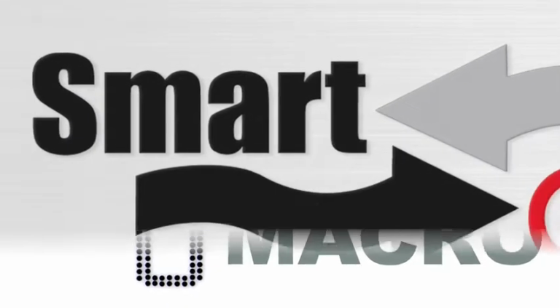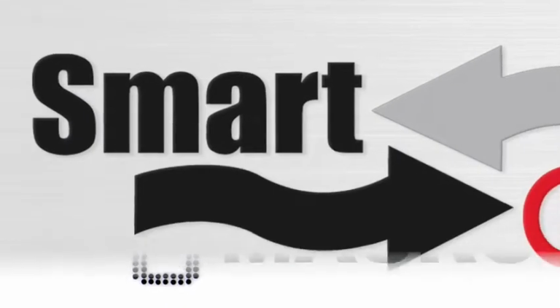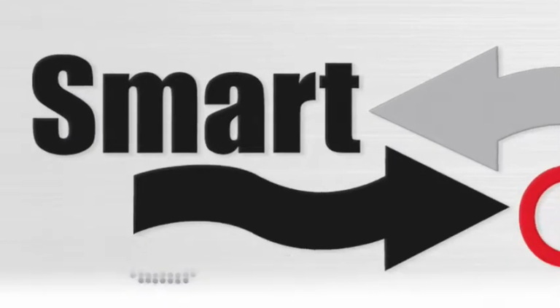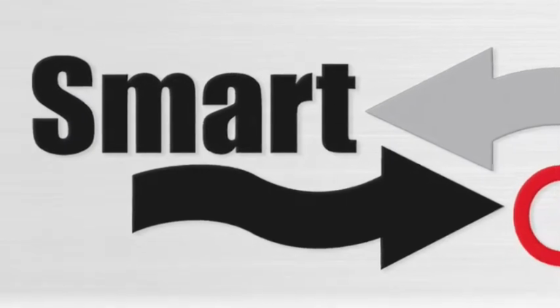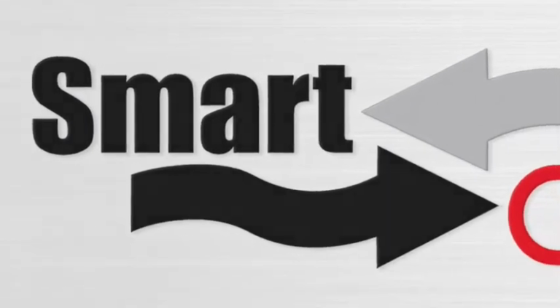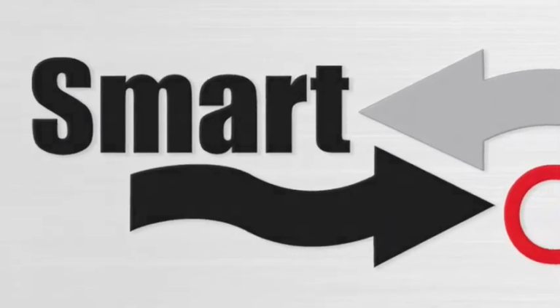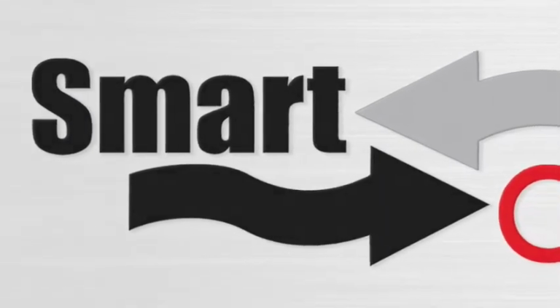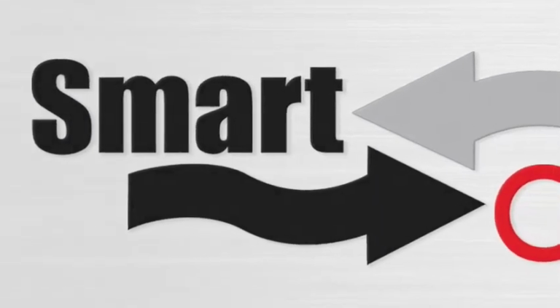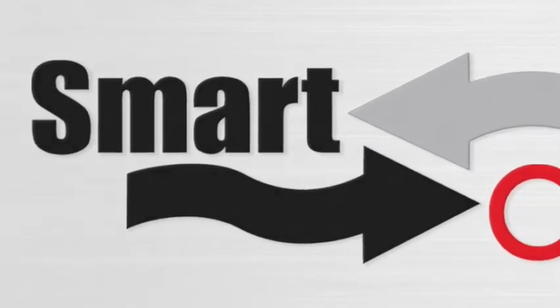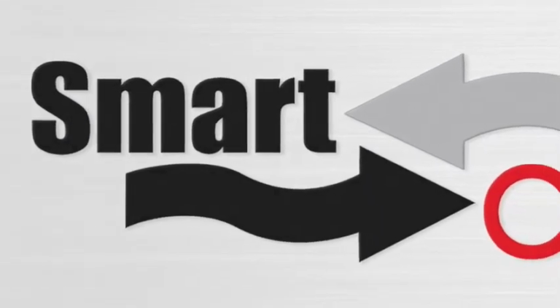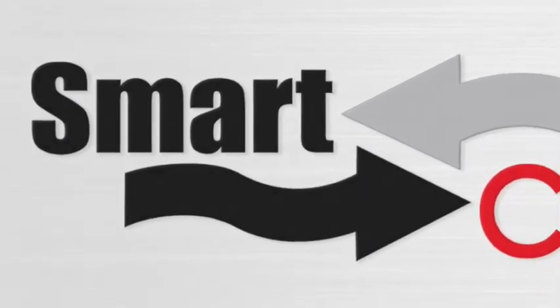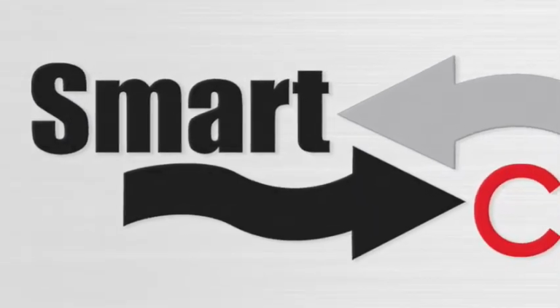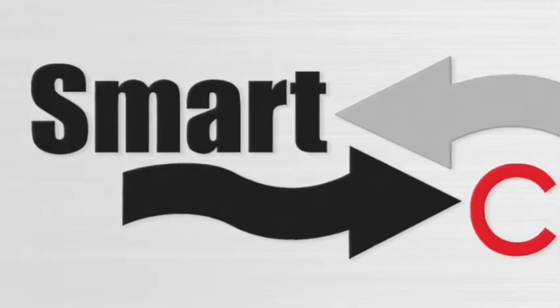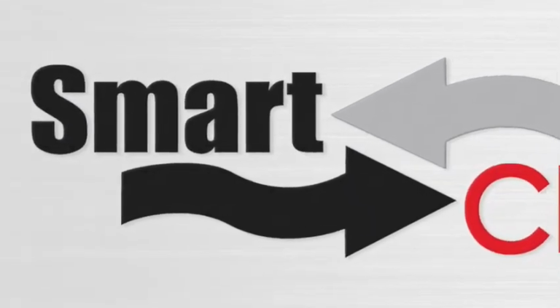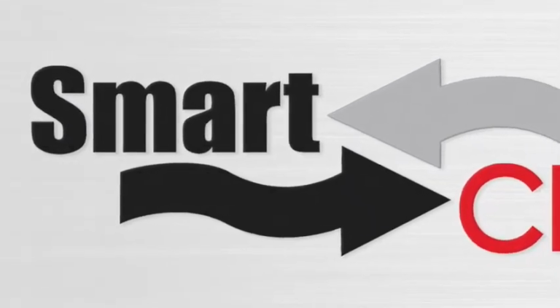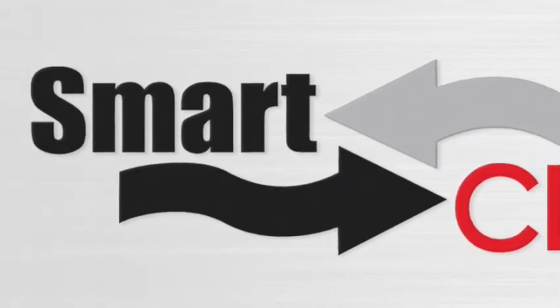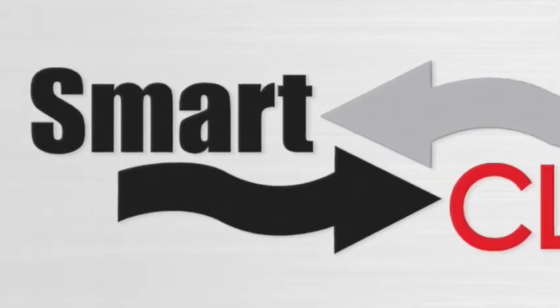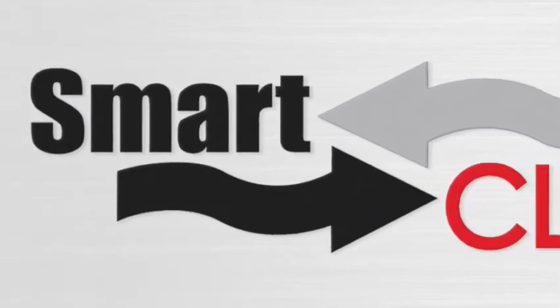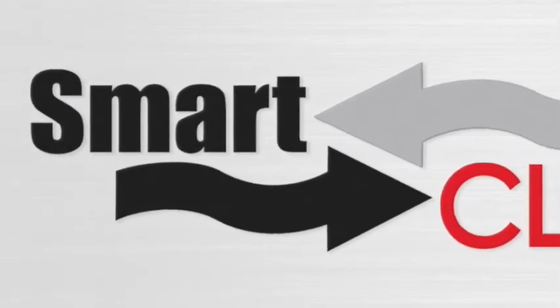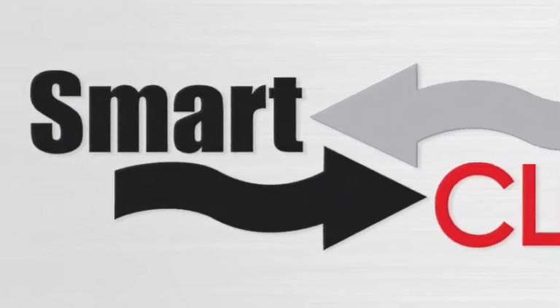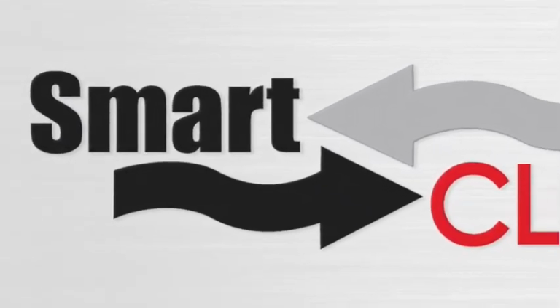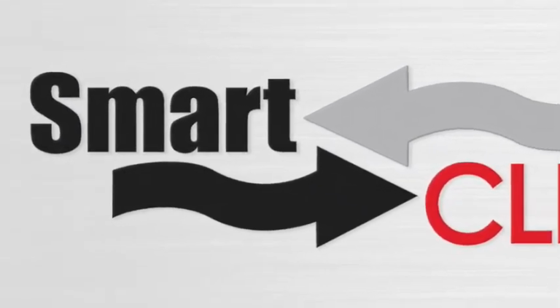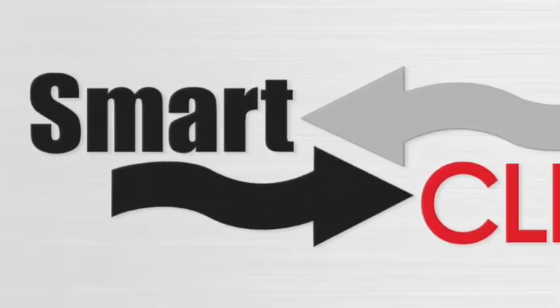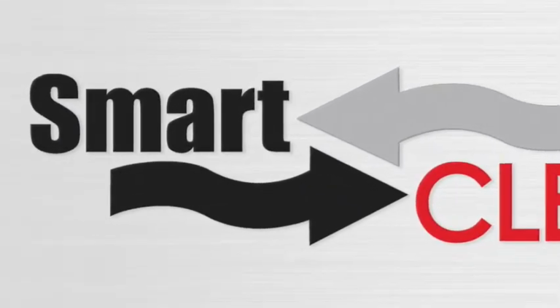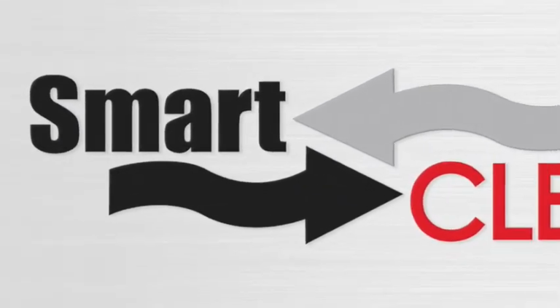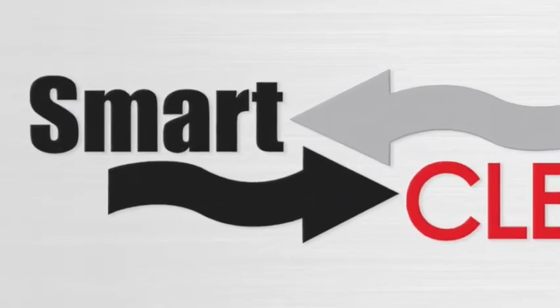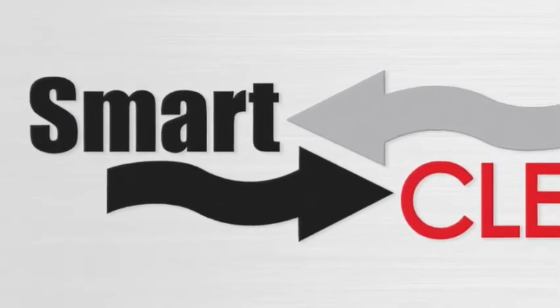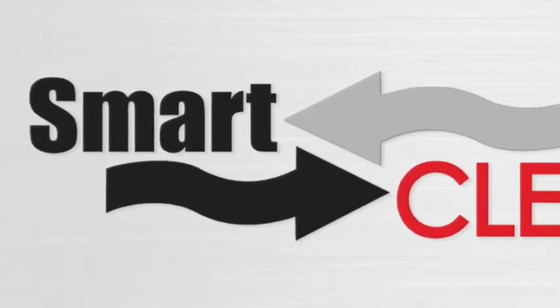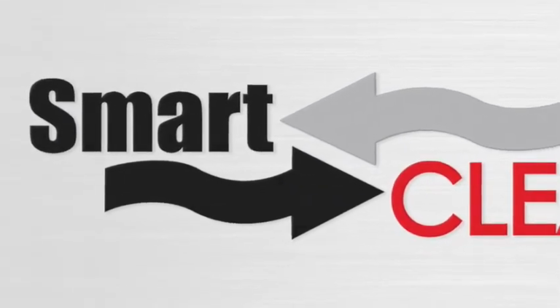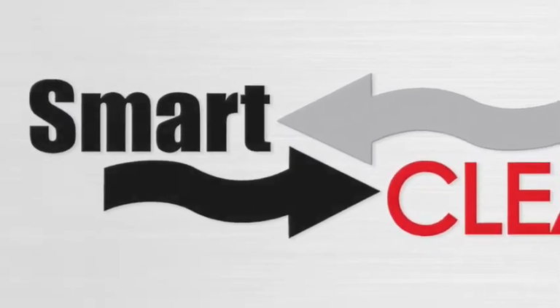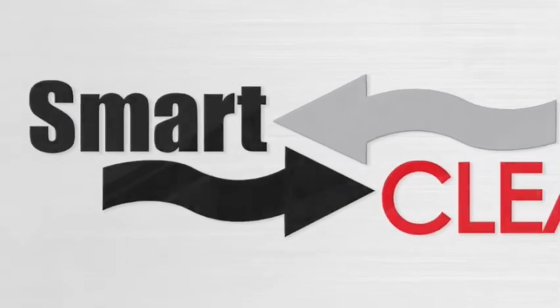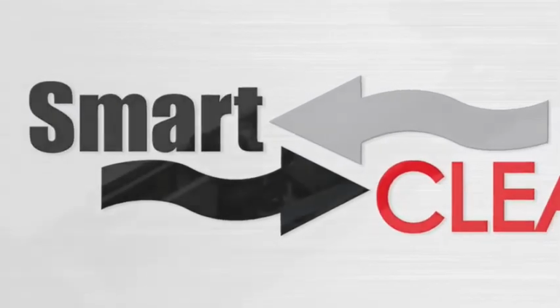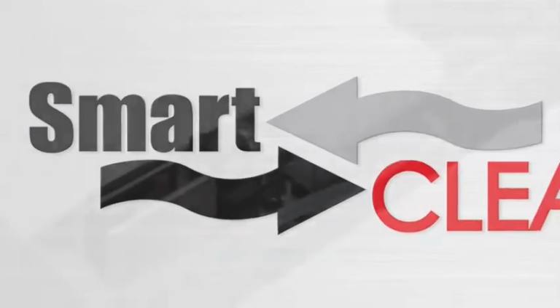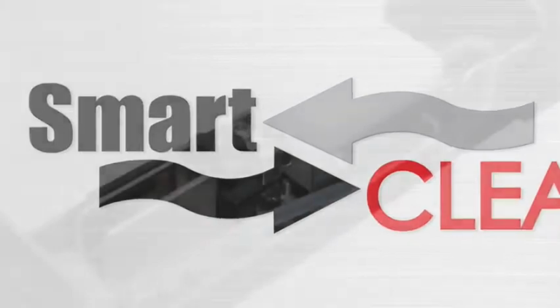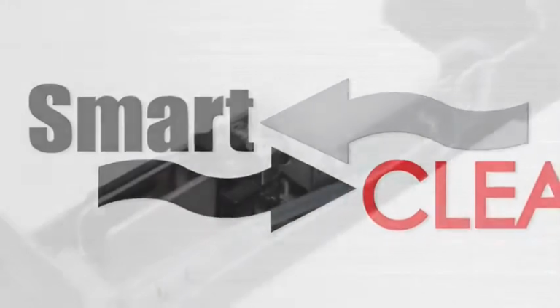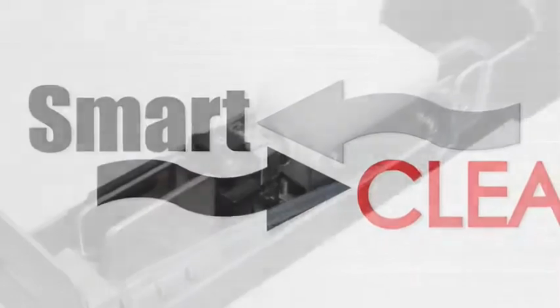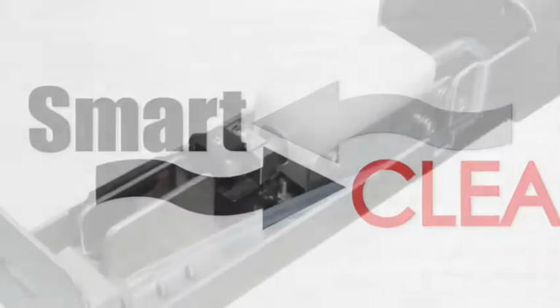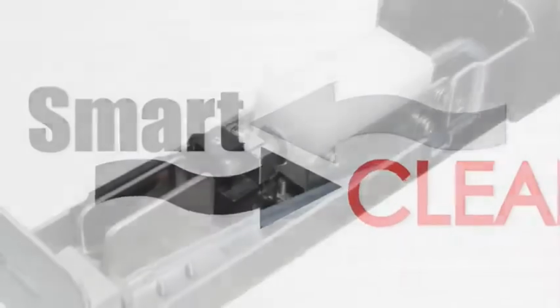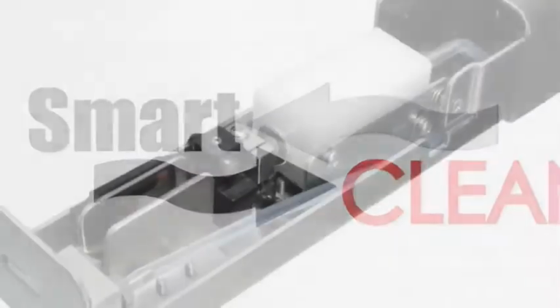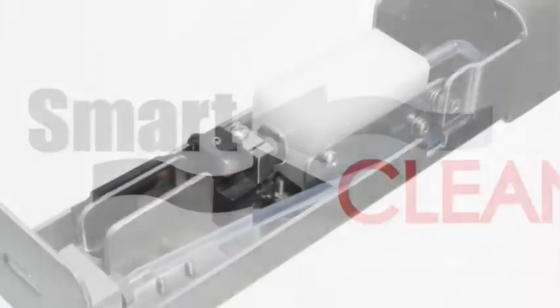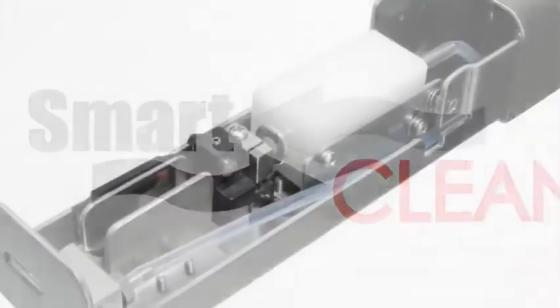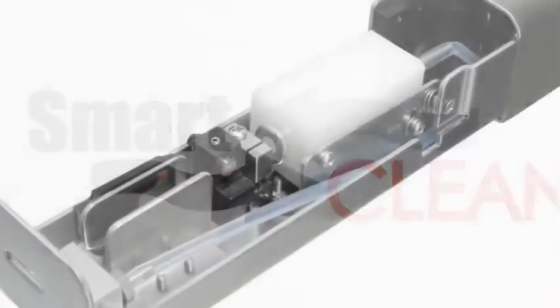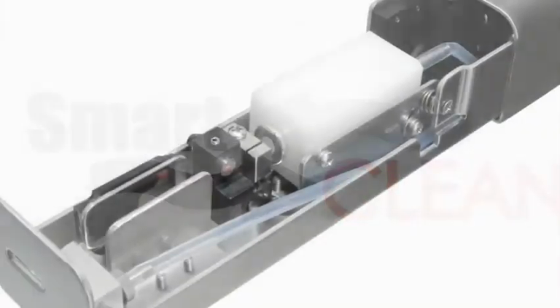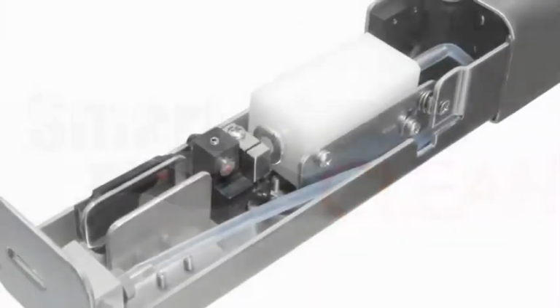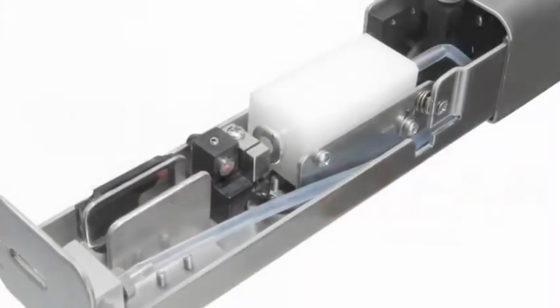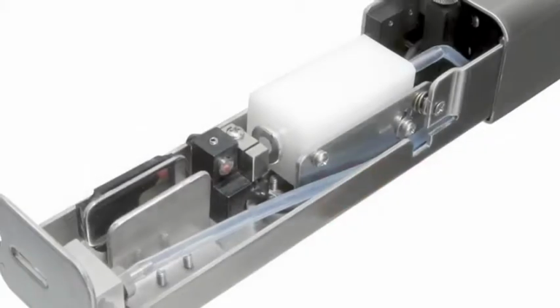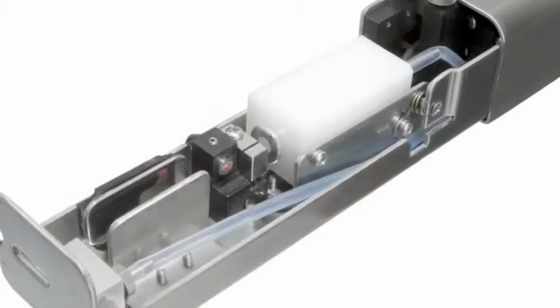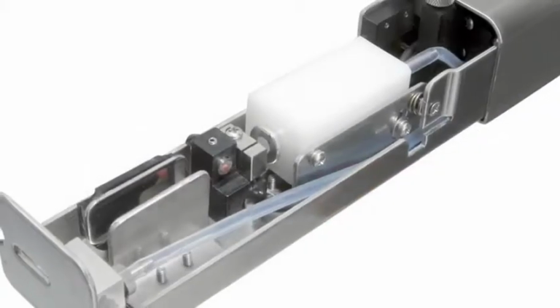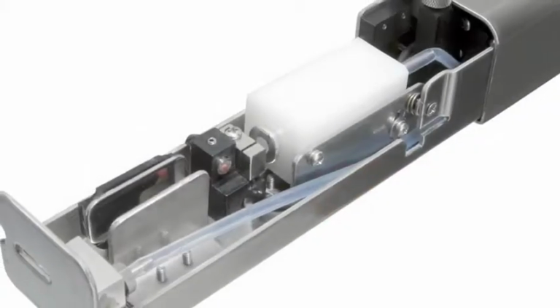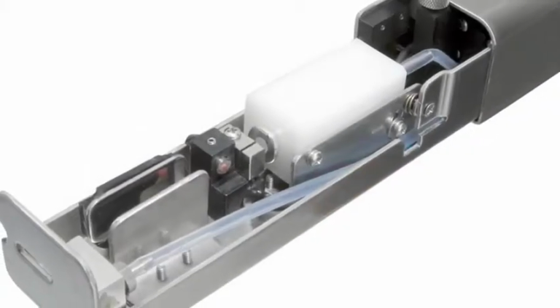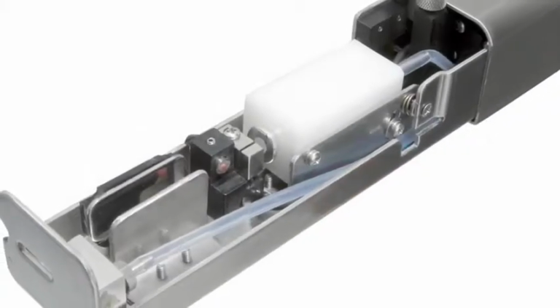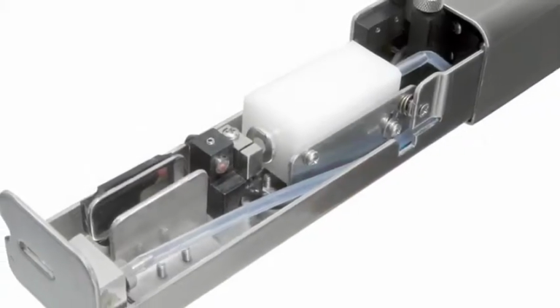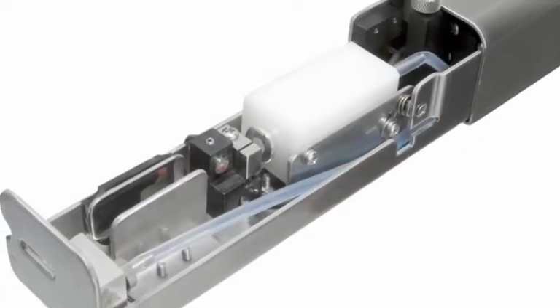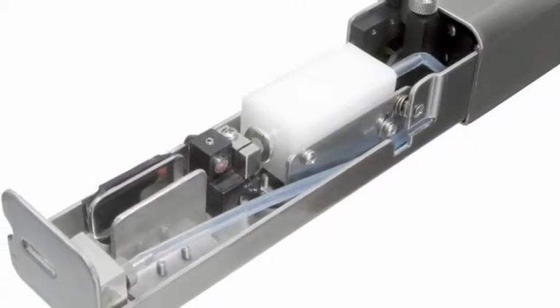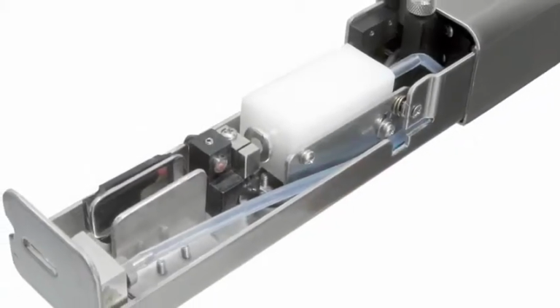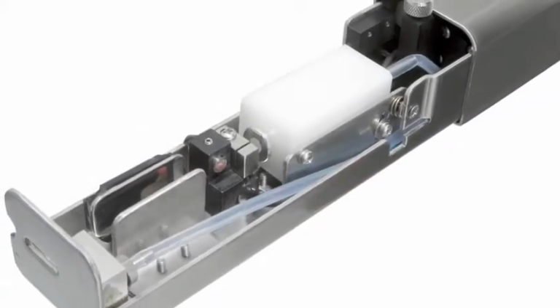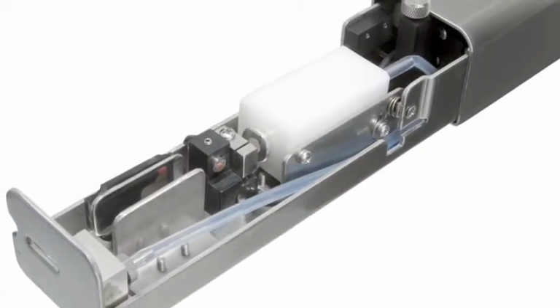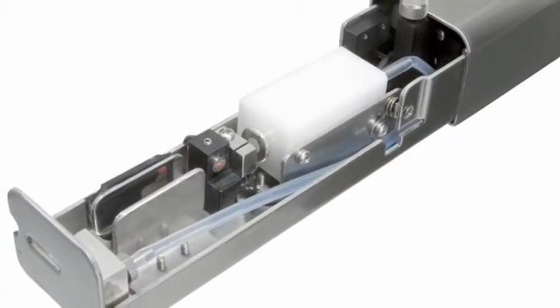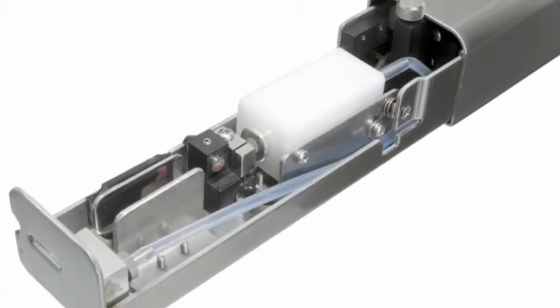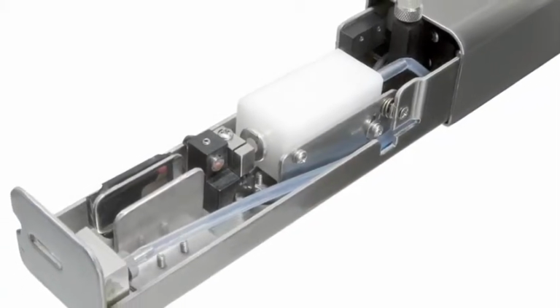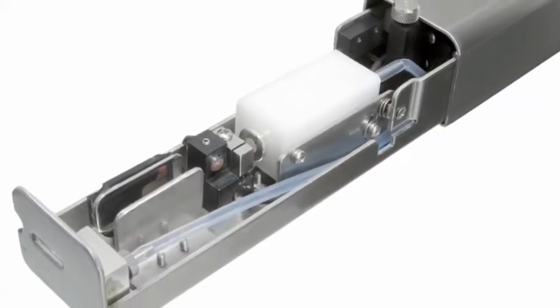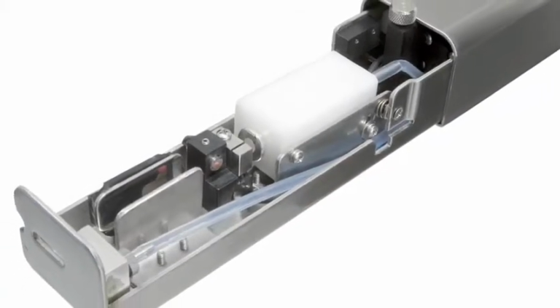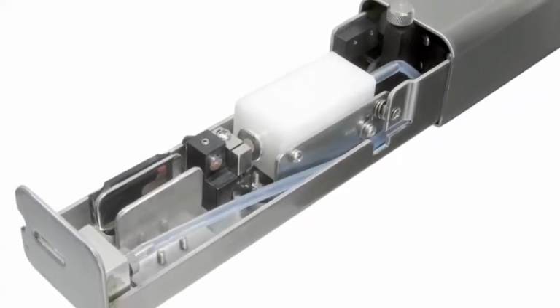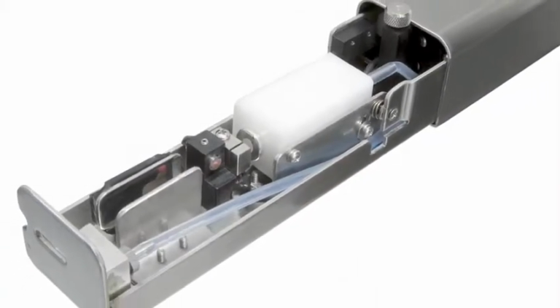Smart Clean, a standard feature on all CI series systems, provides automatic print head cleaning by using natural ink elements to clean the print head.